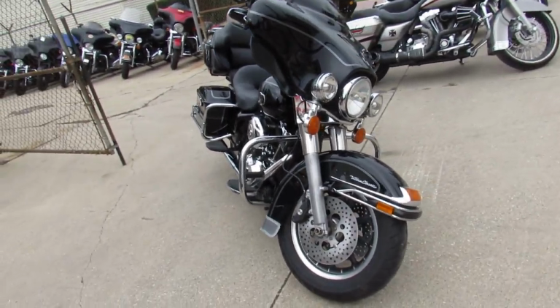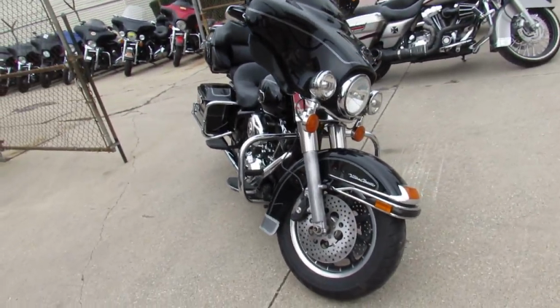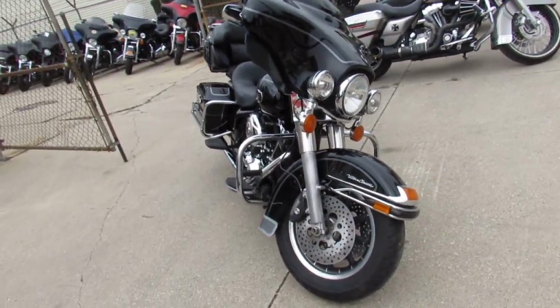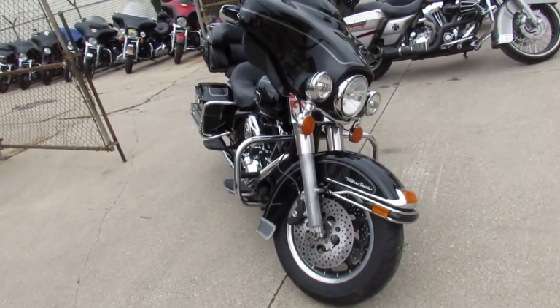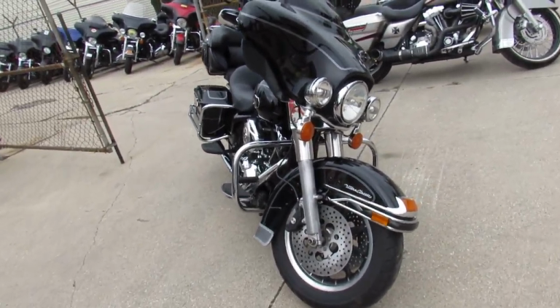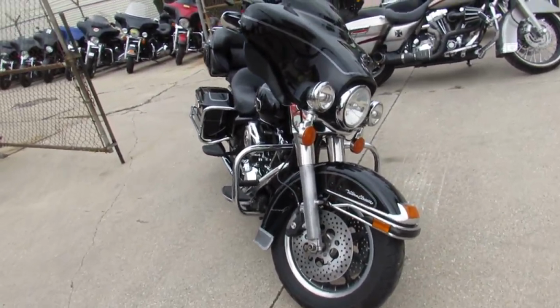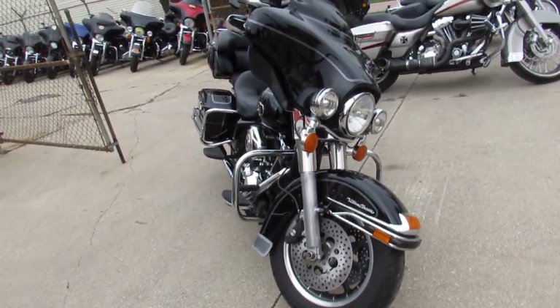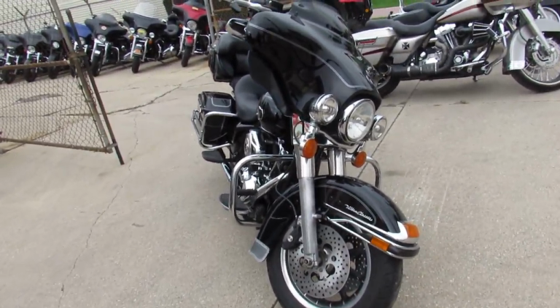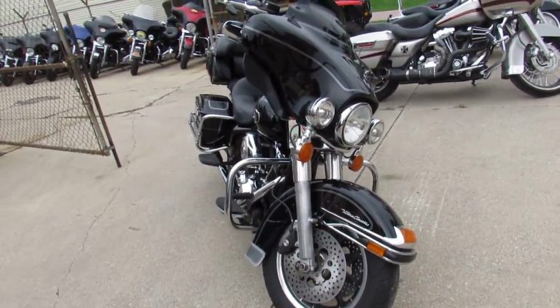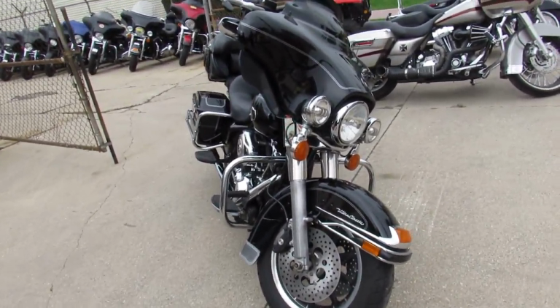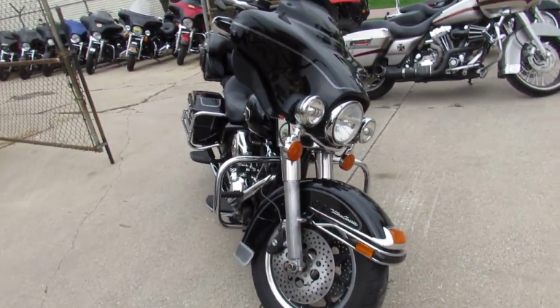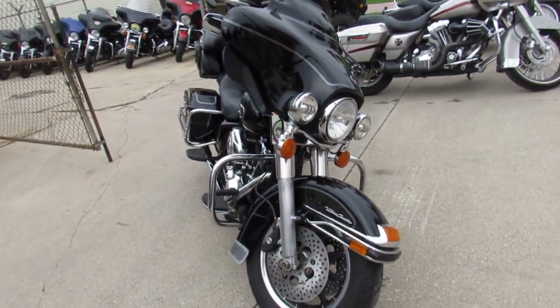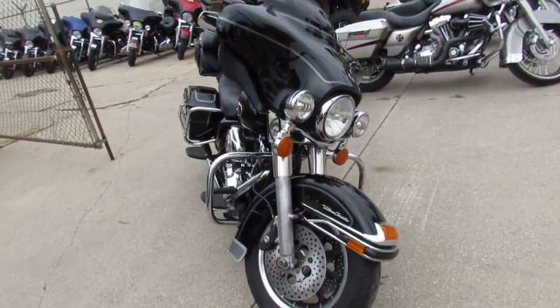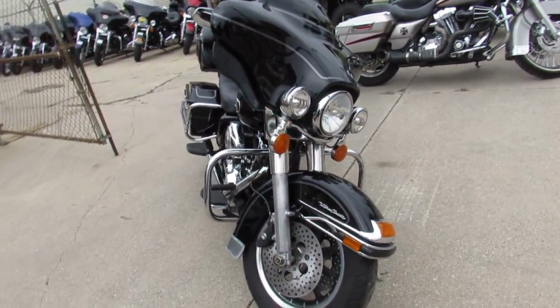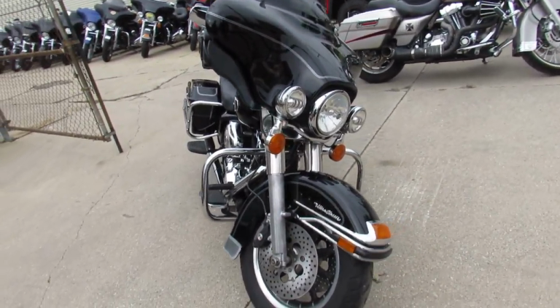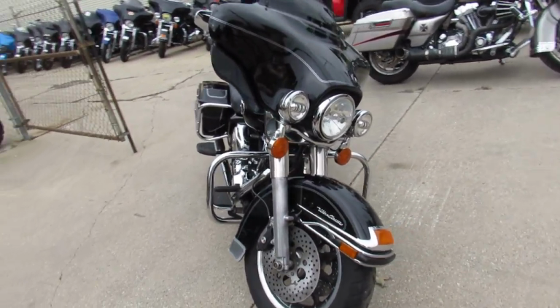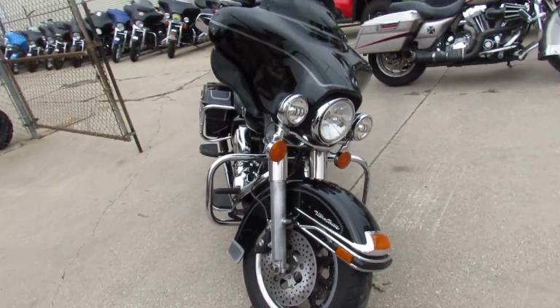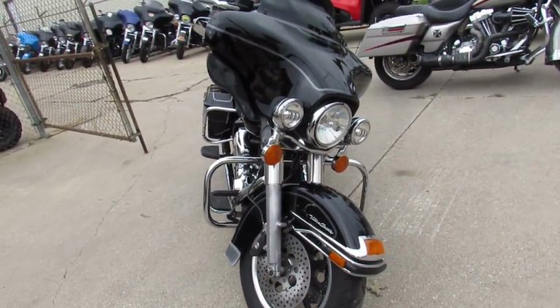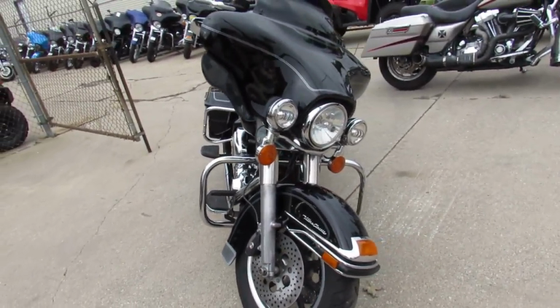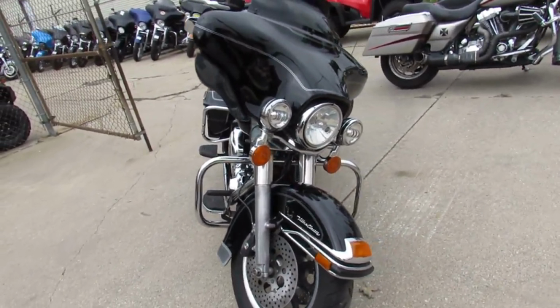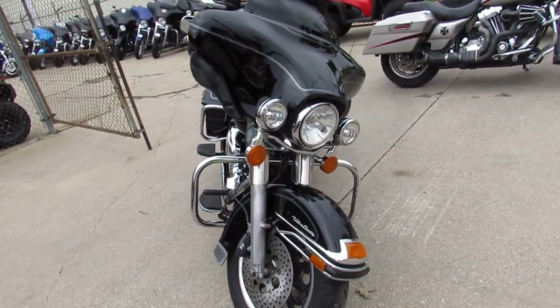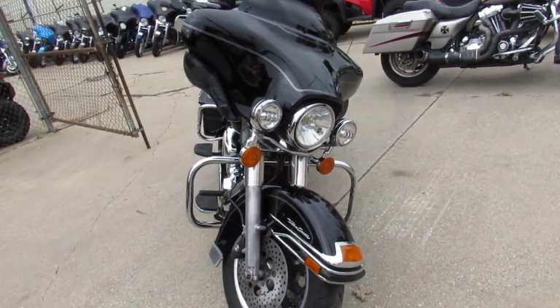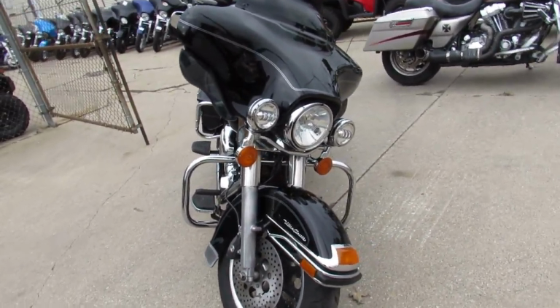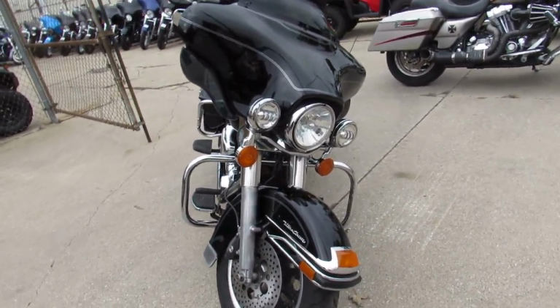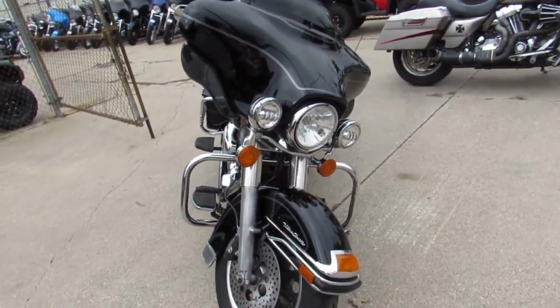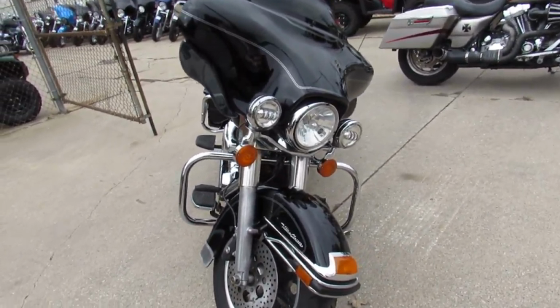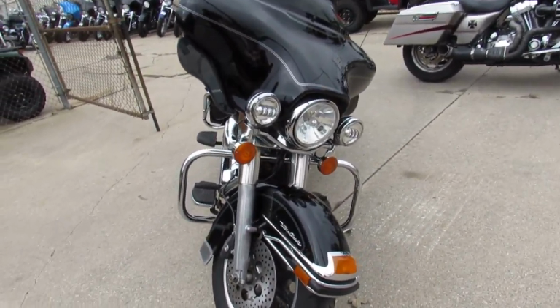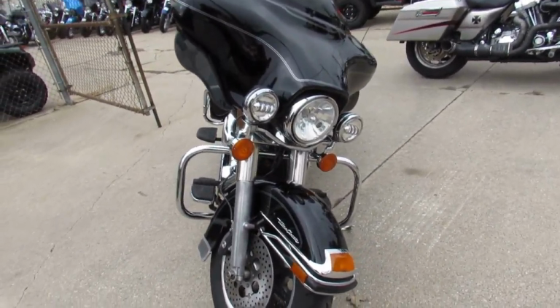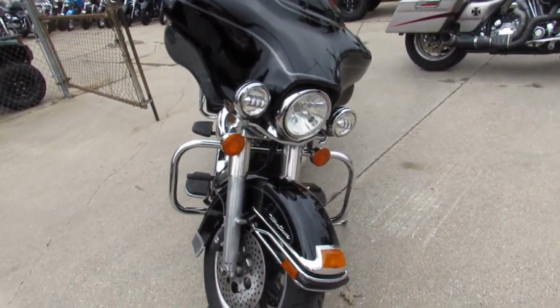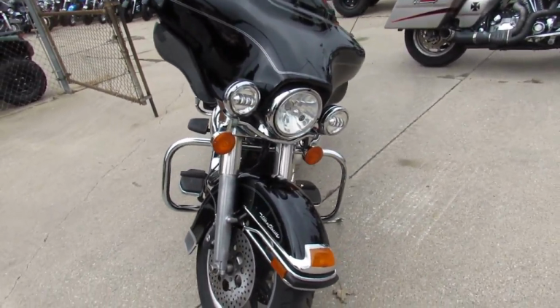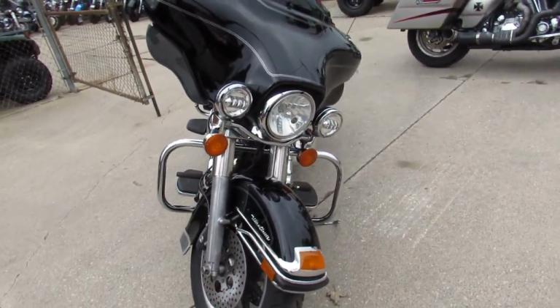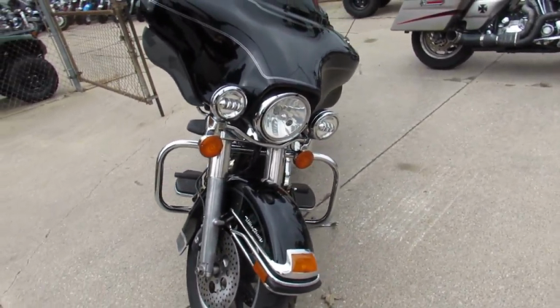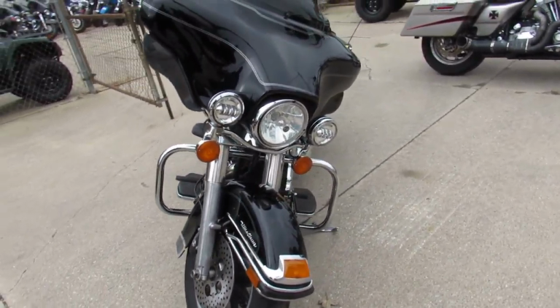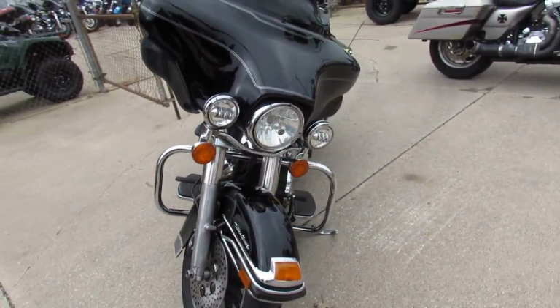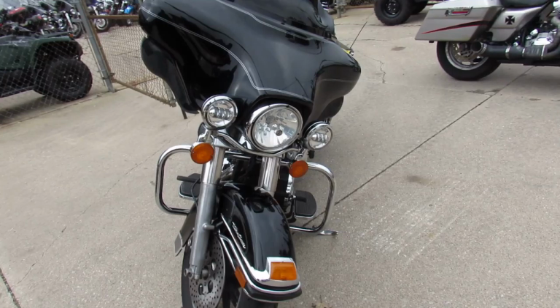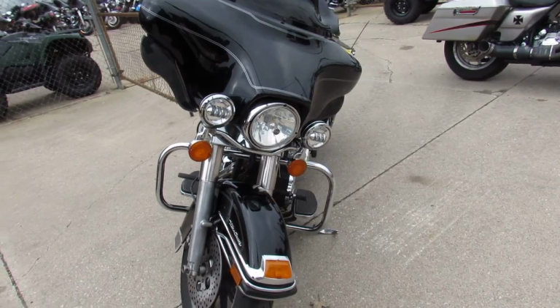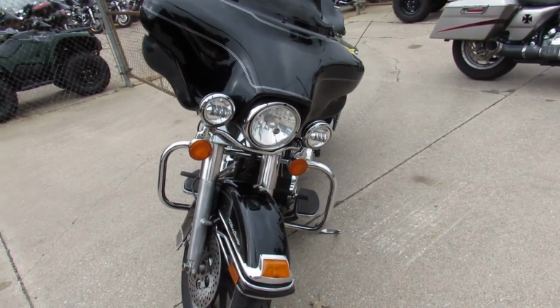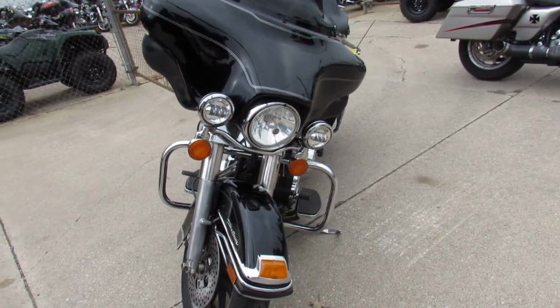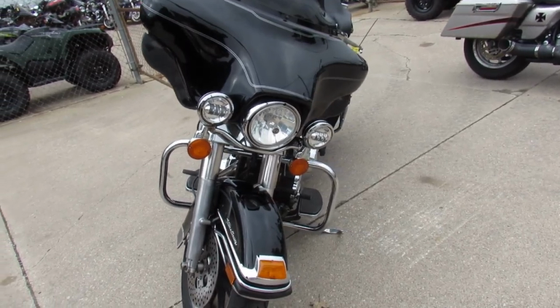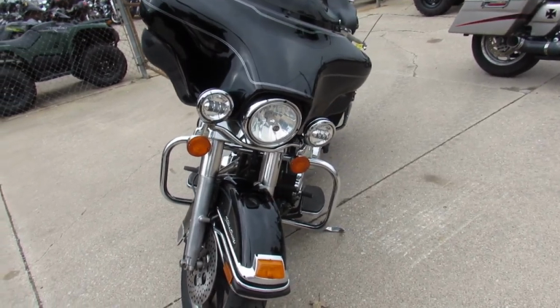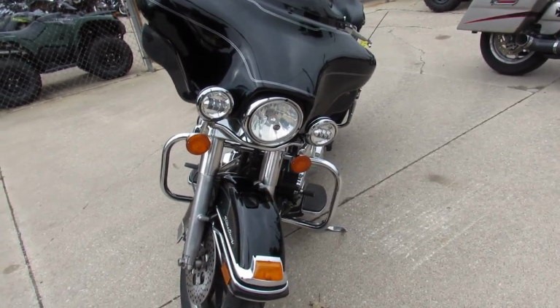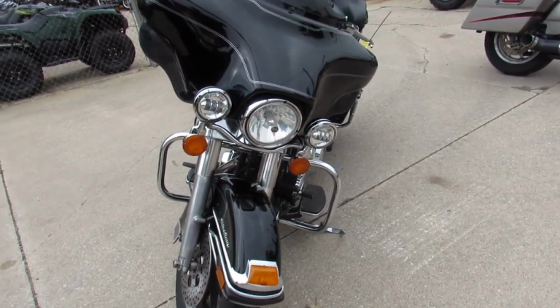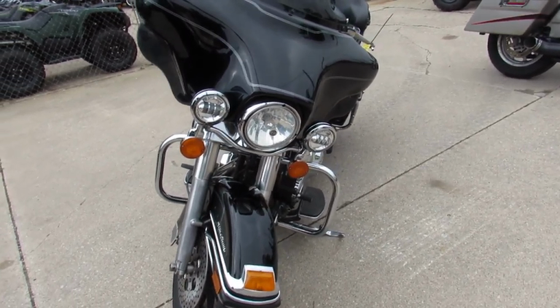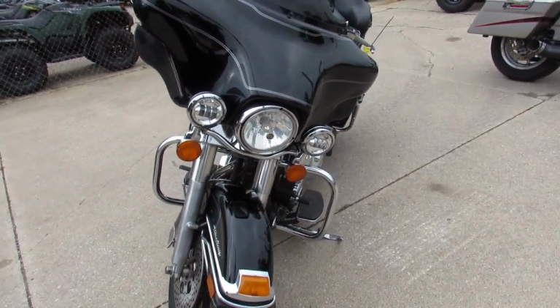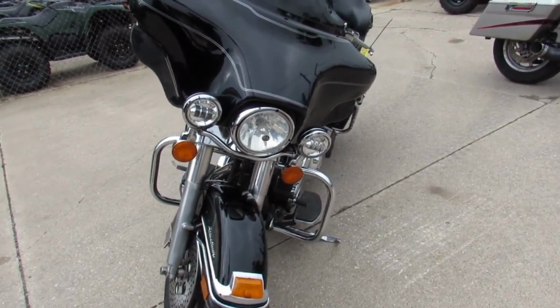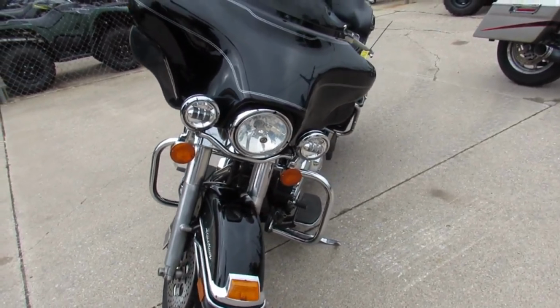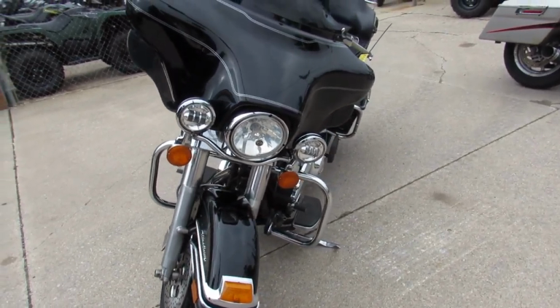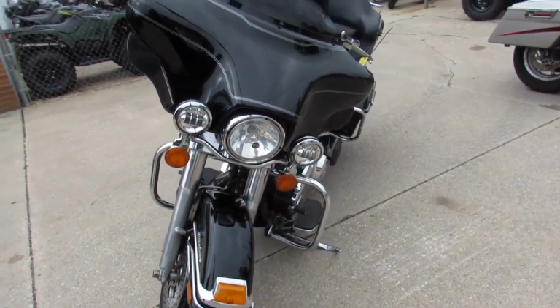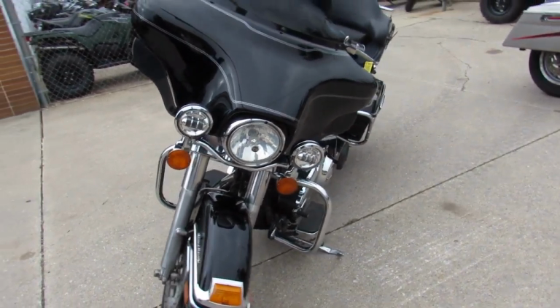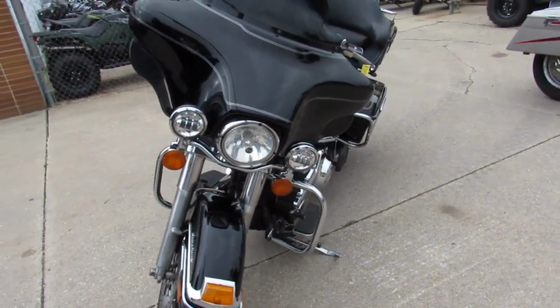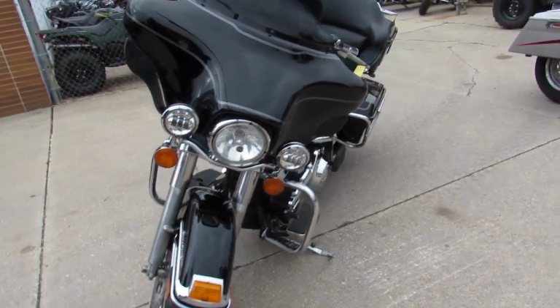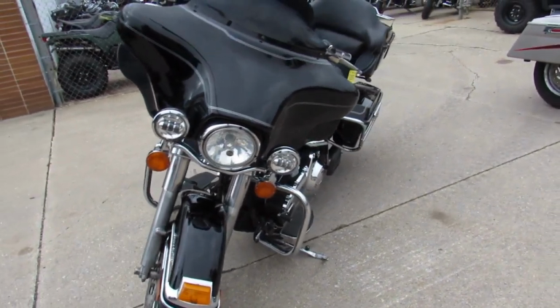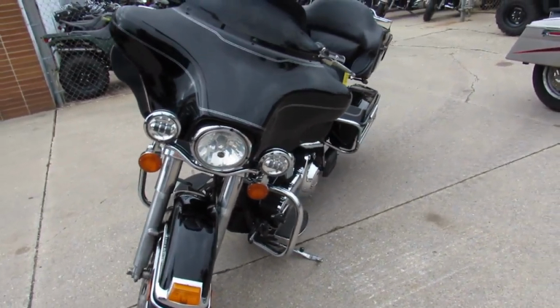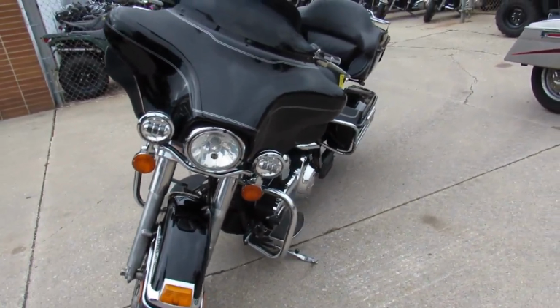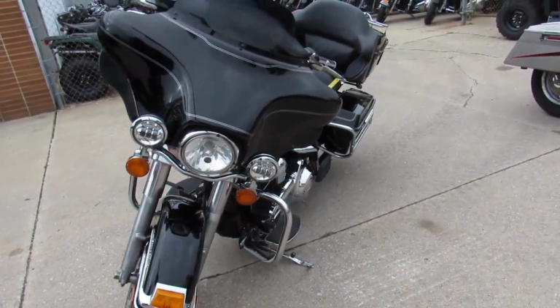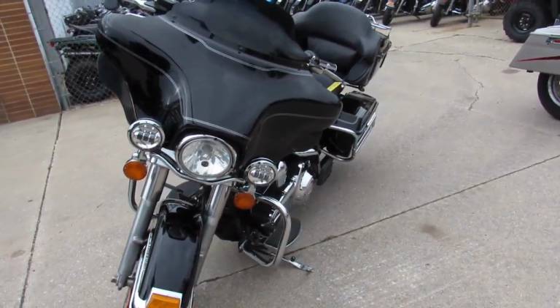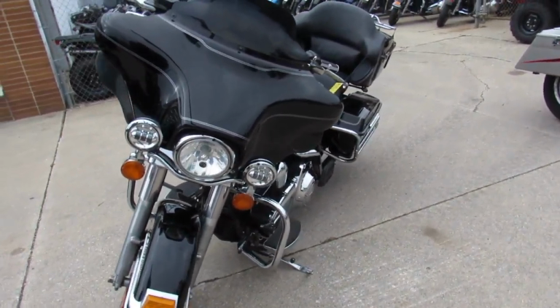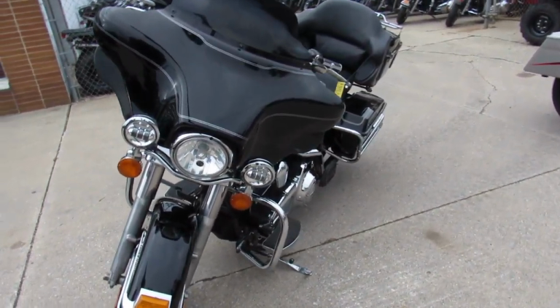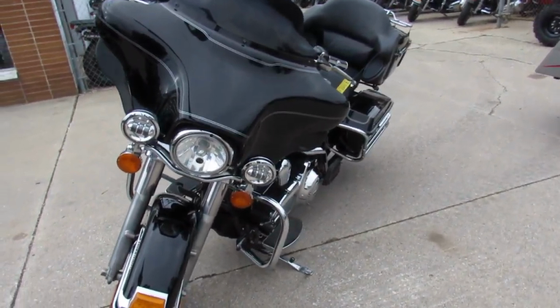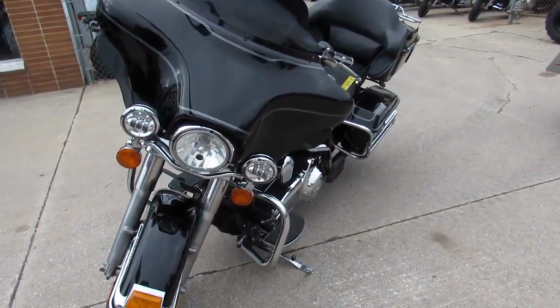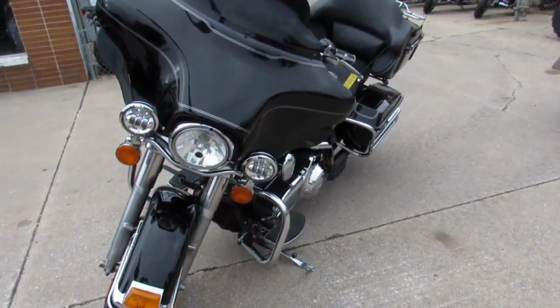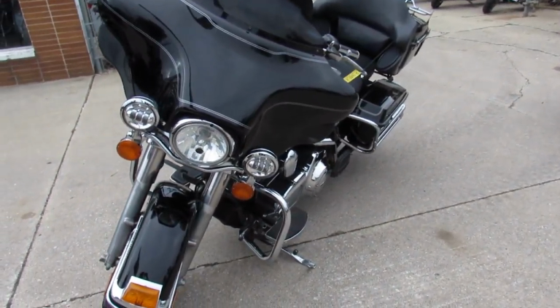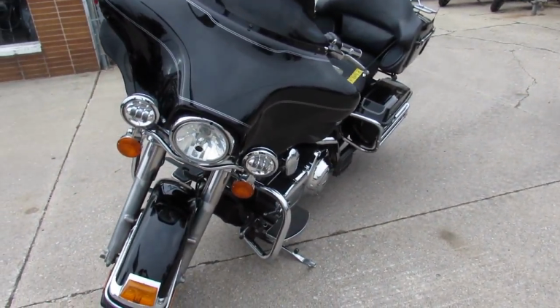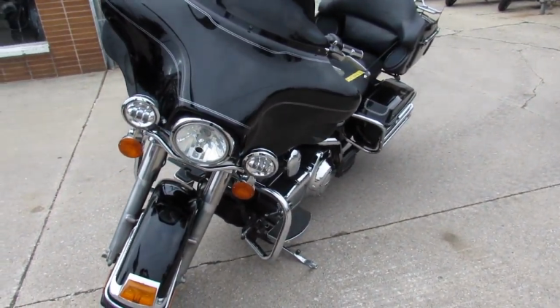This one here is a sharp 2008 Electra Glide. It's a vivid black paint, it has tons of chrome. We got some mini ape hangers.